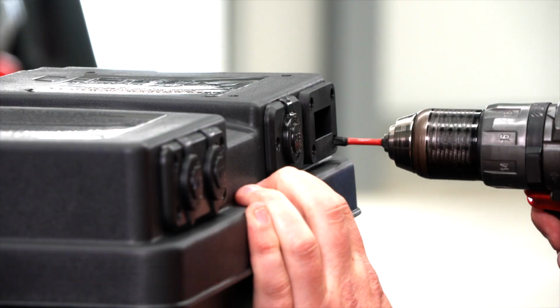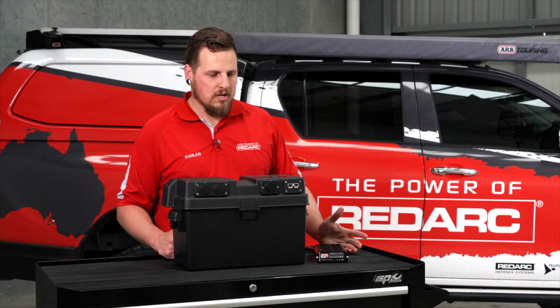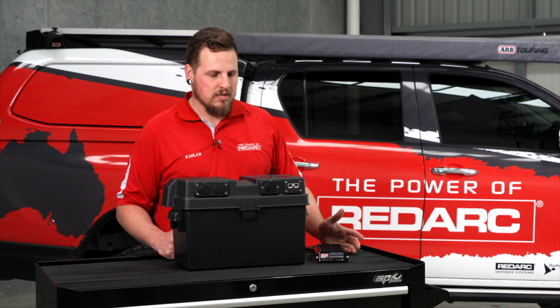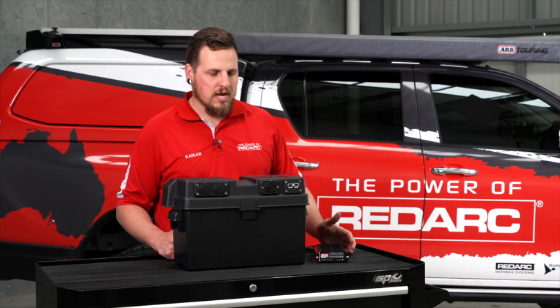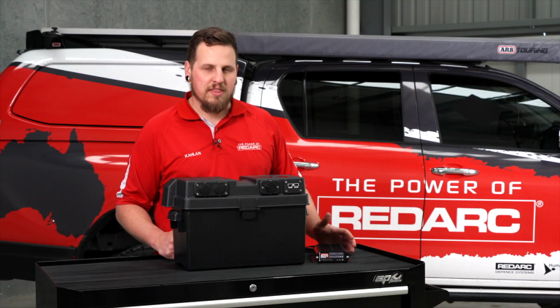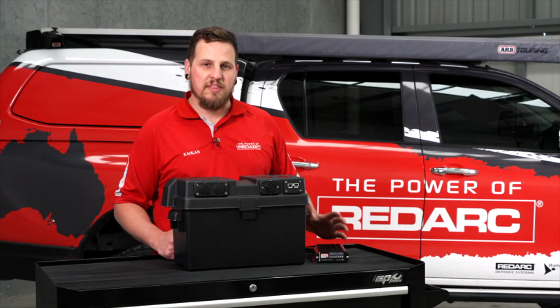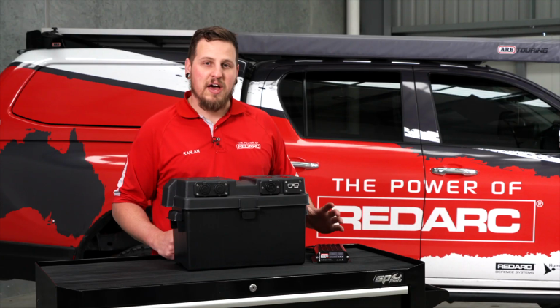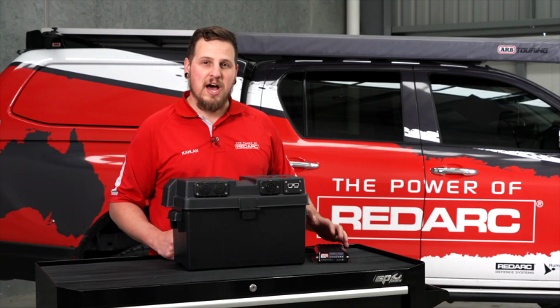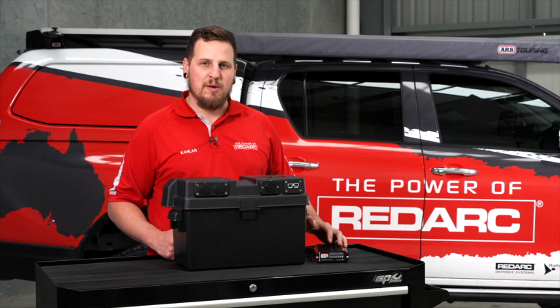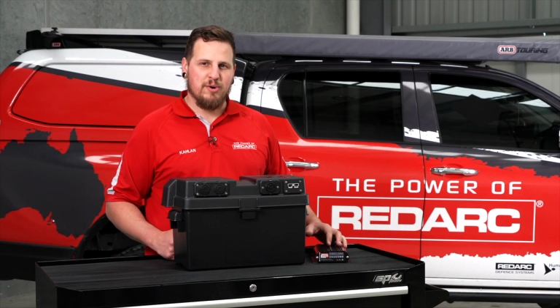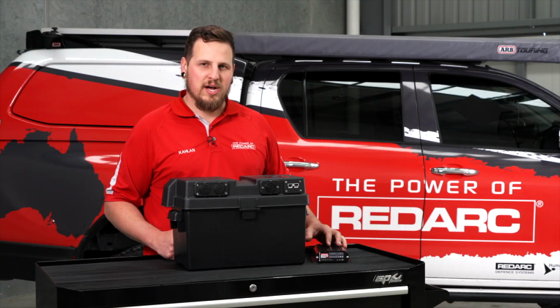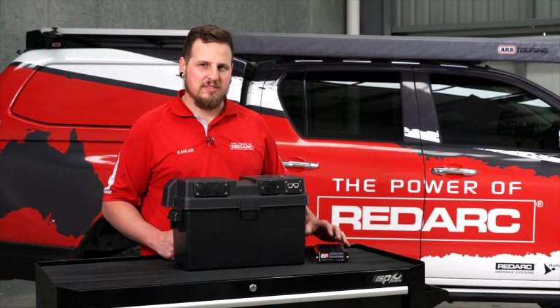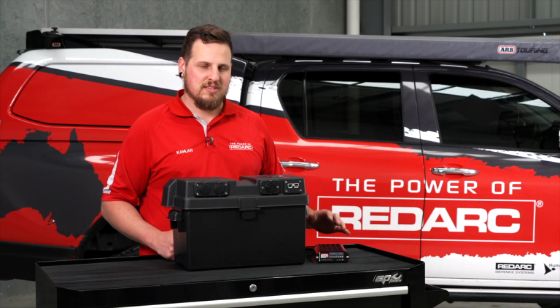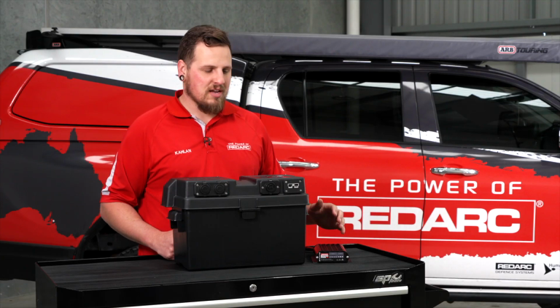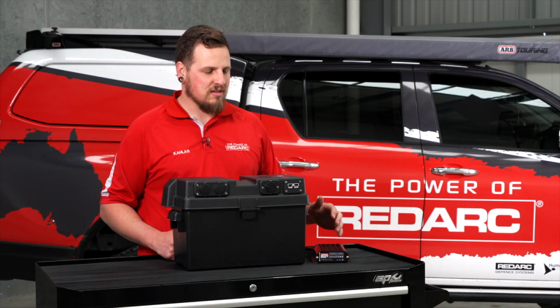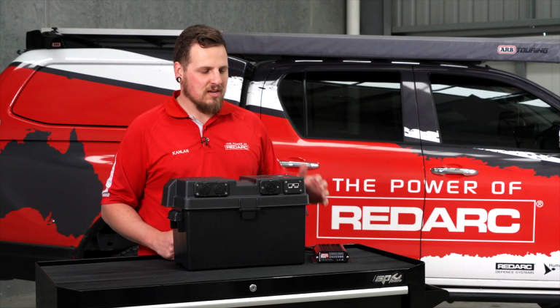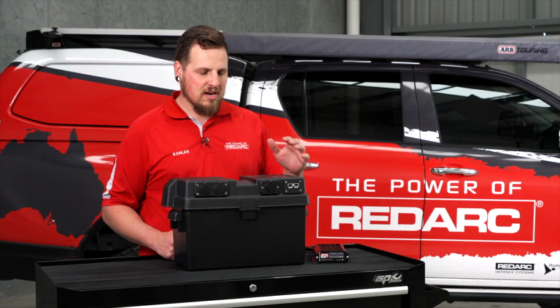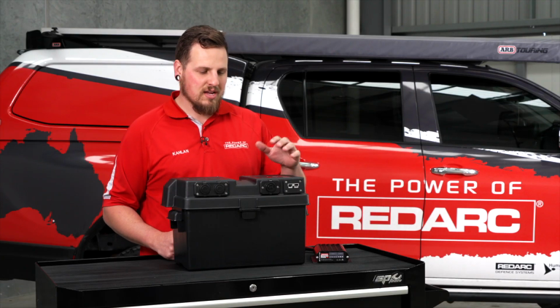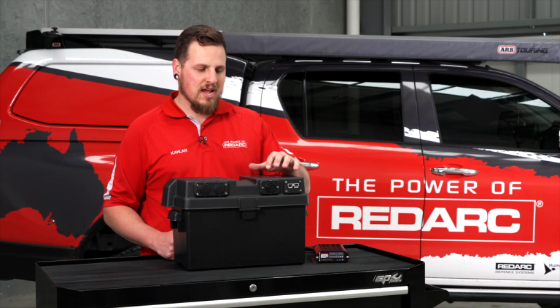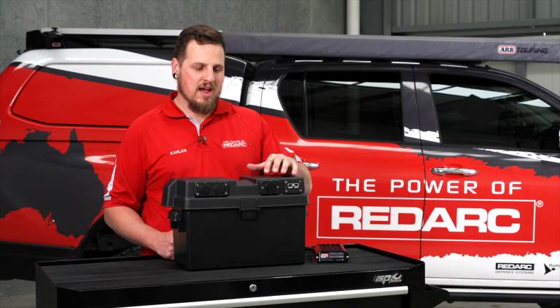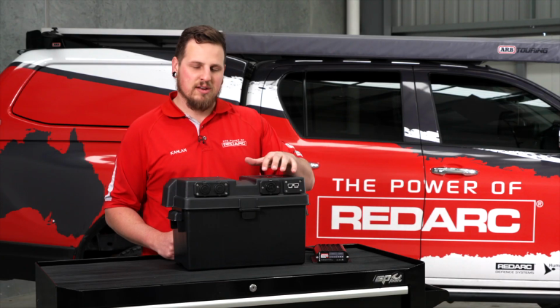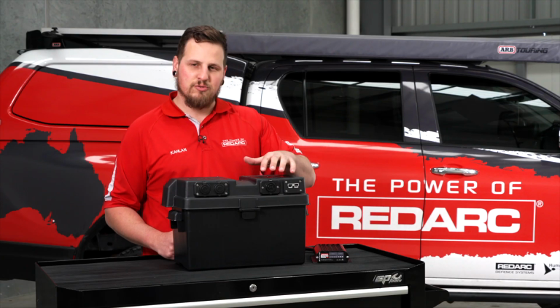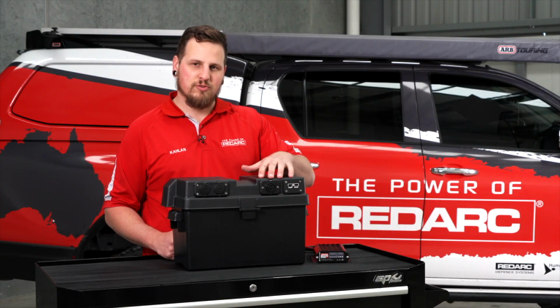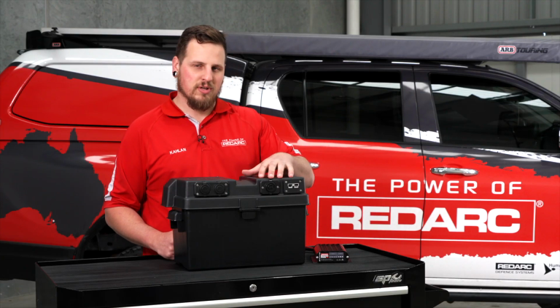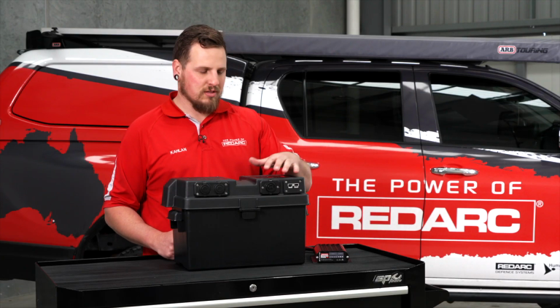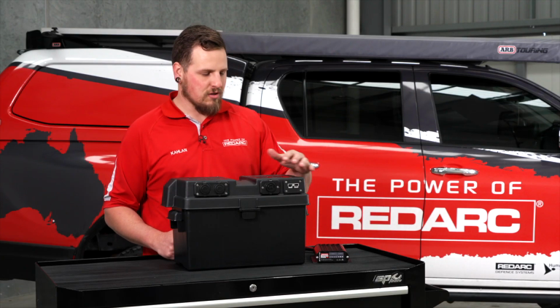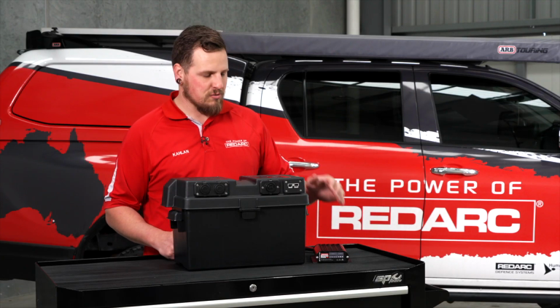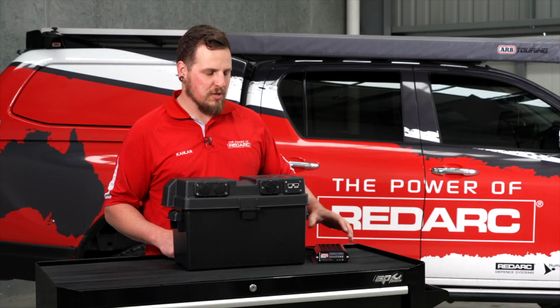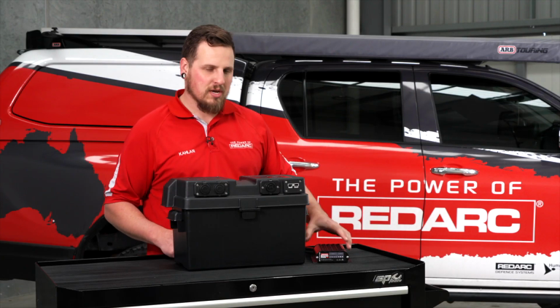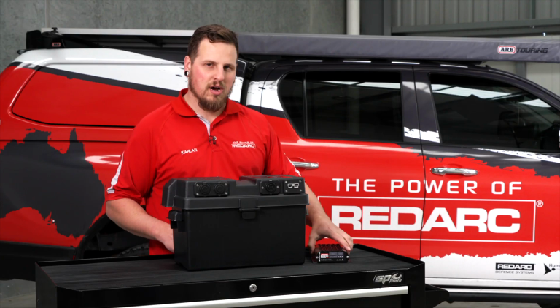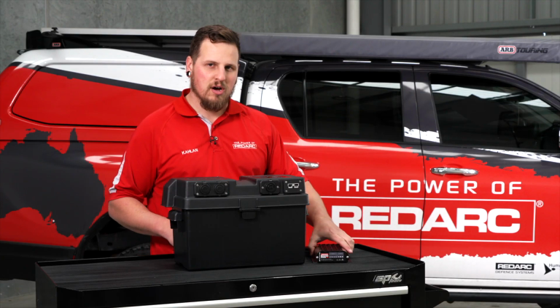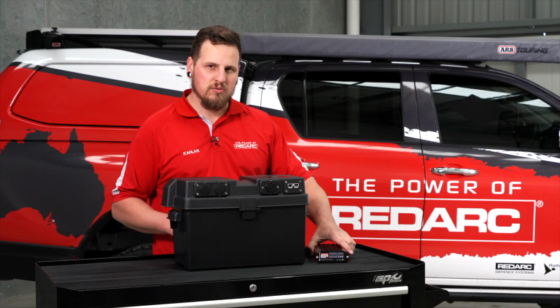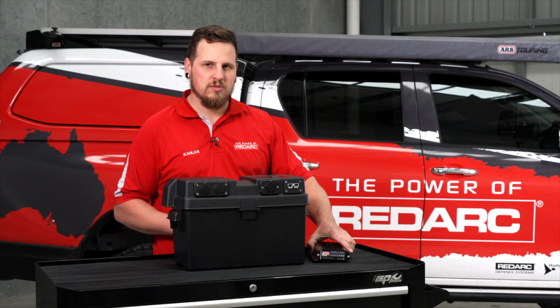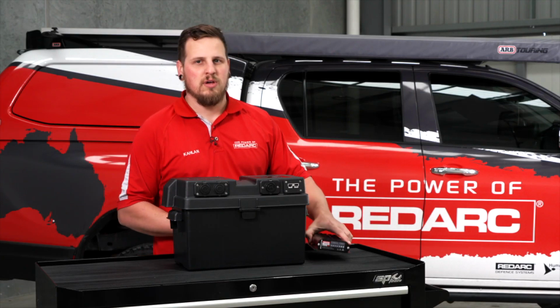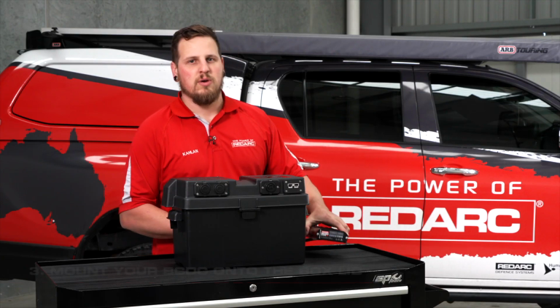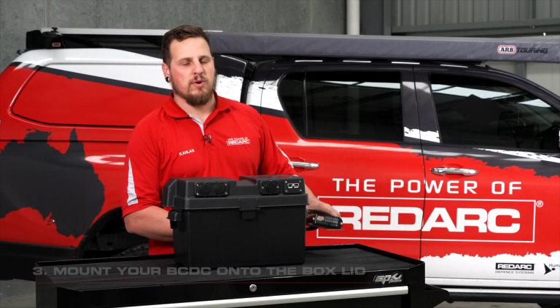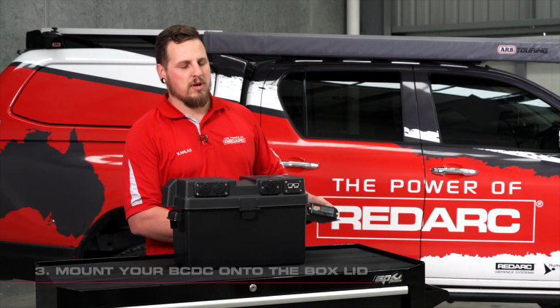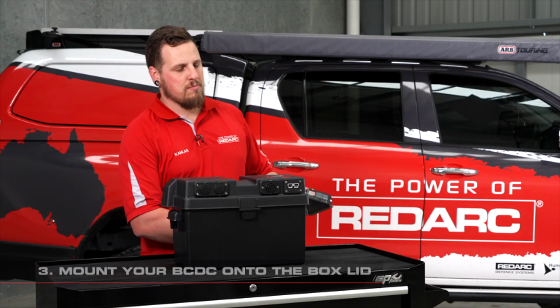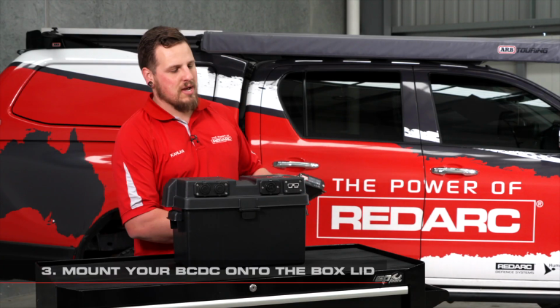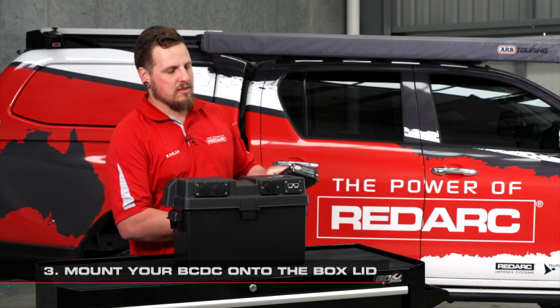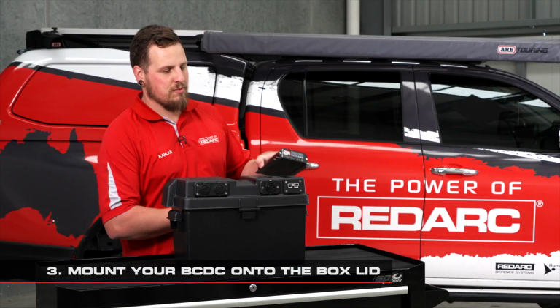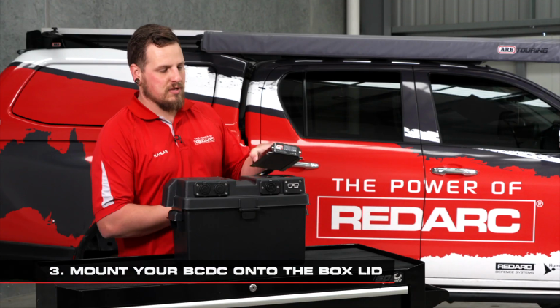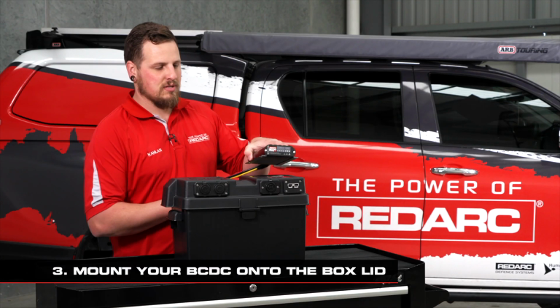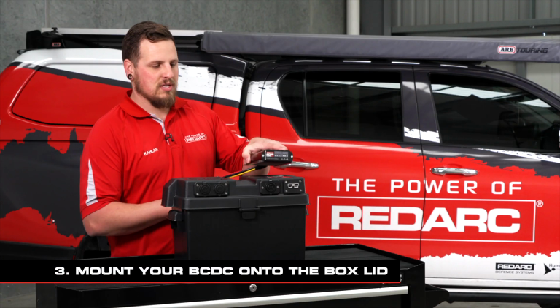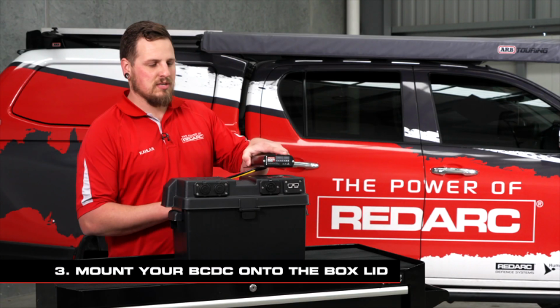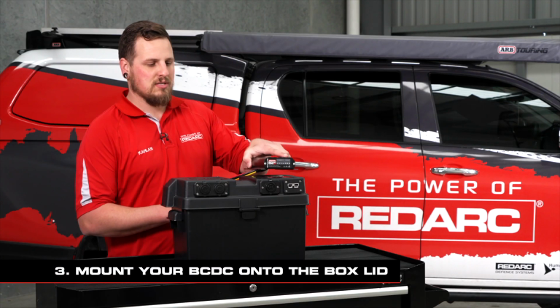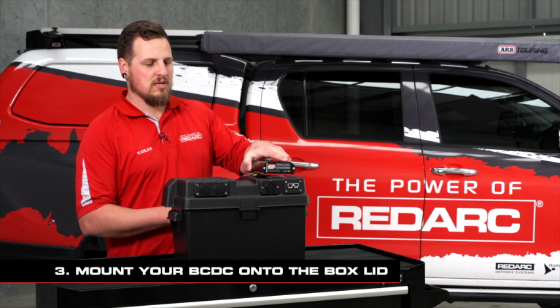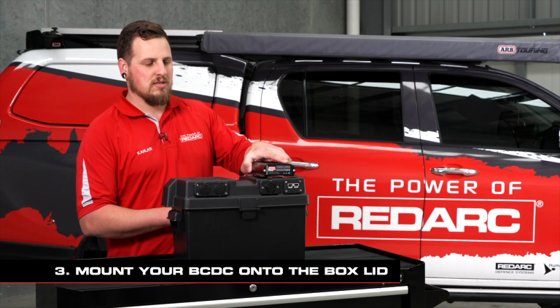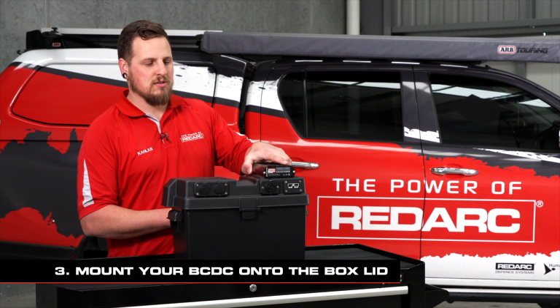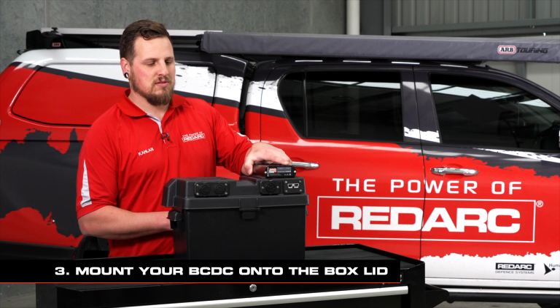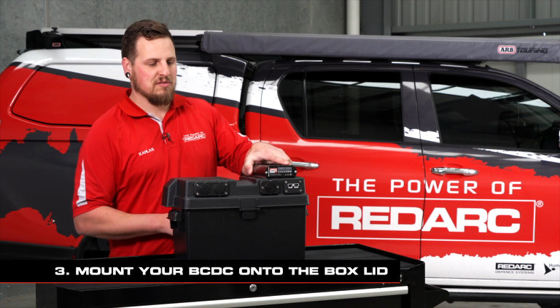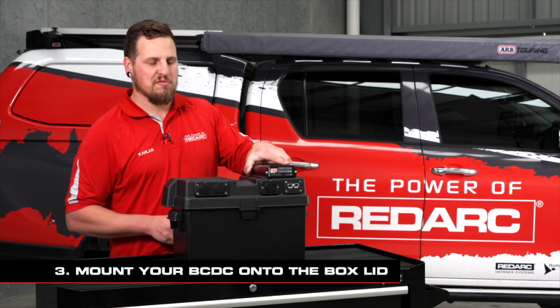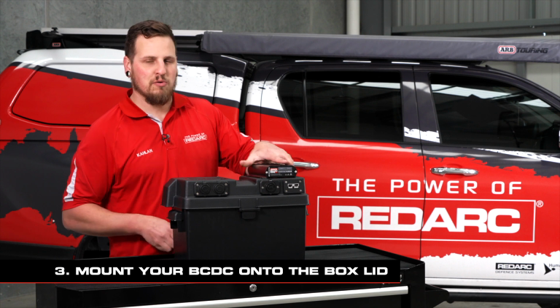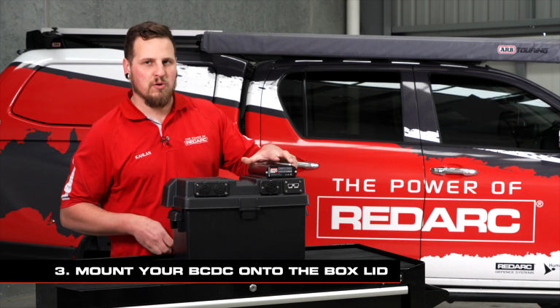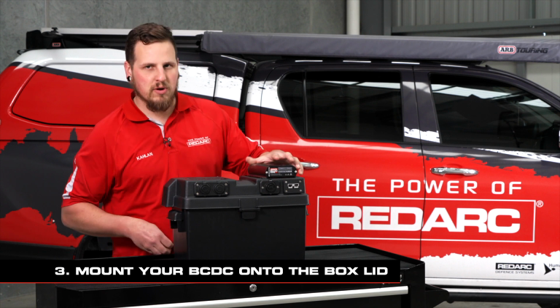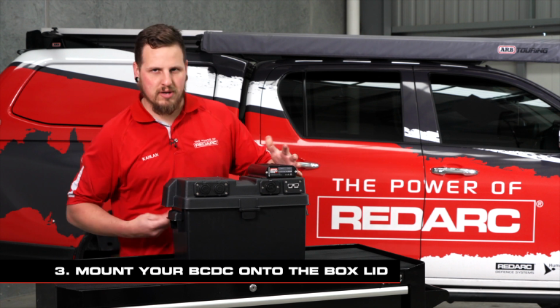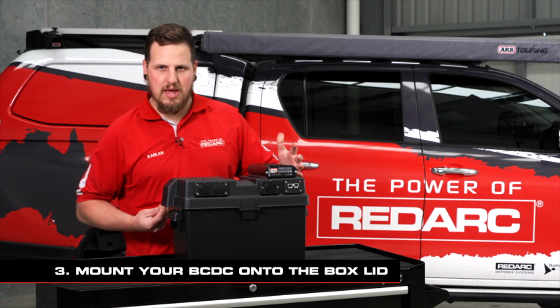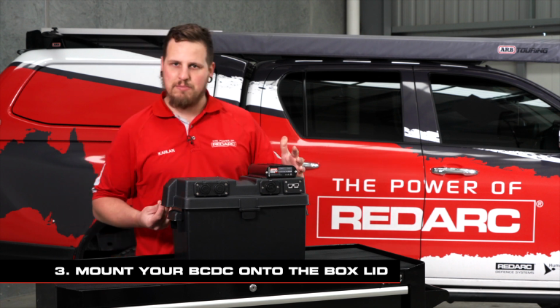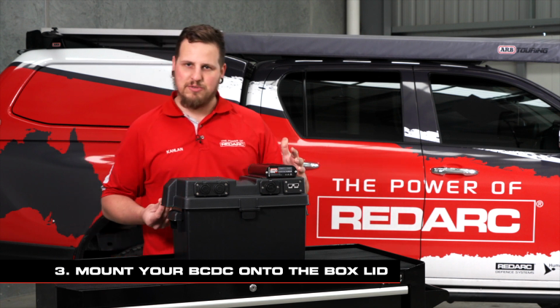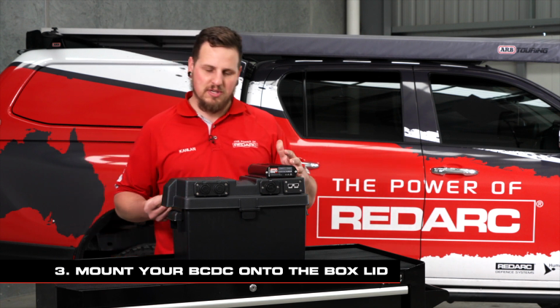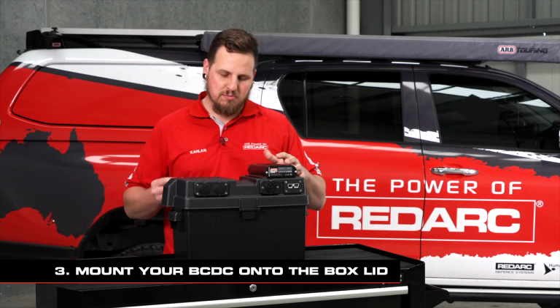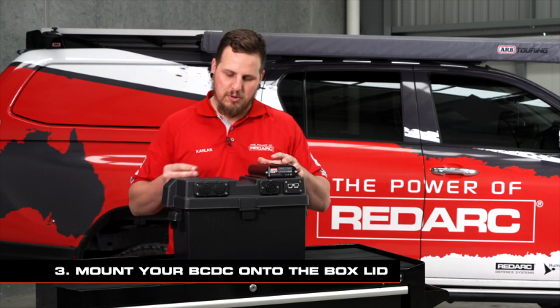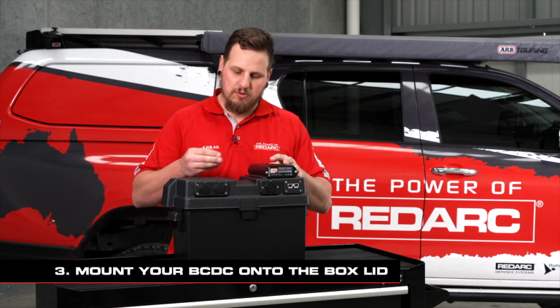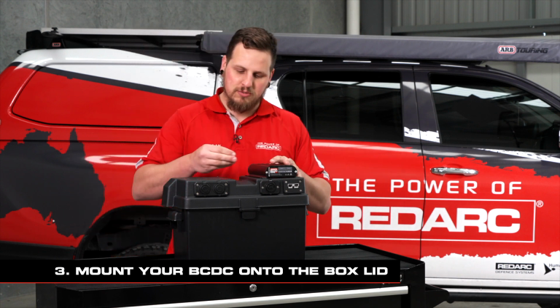Now that the hard part's done — cutting out and drilling those bigger holes — we're going to mount the BCDC using four M6 bolts.